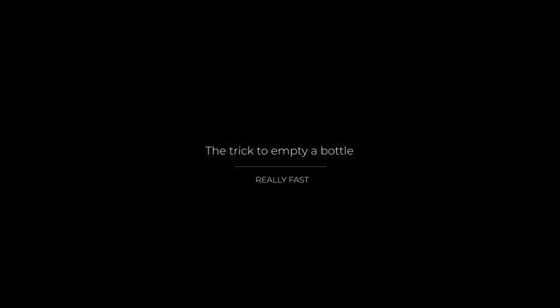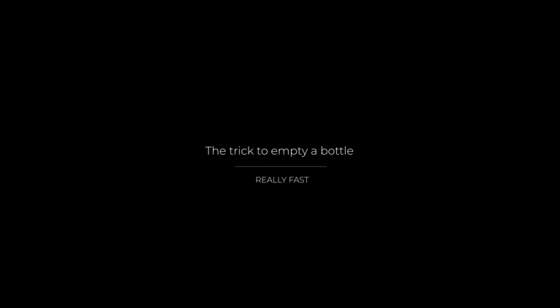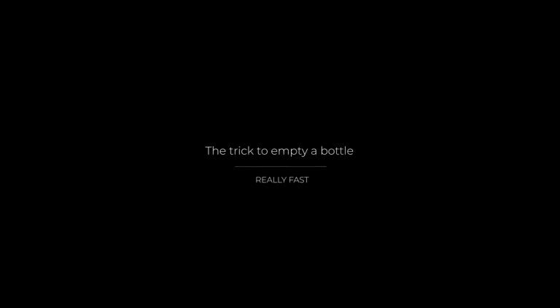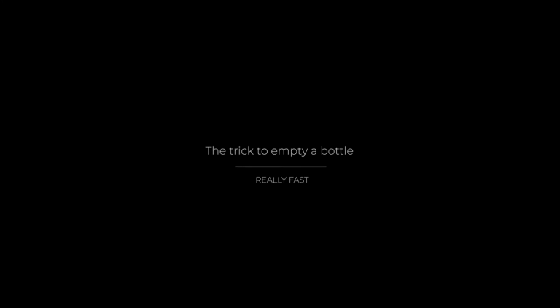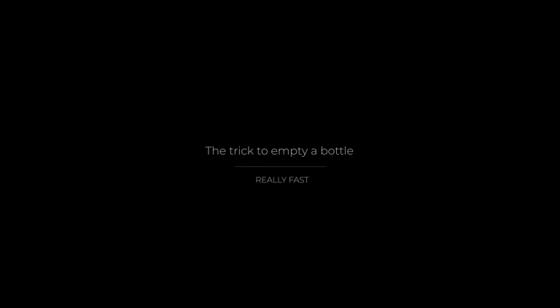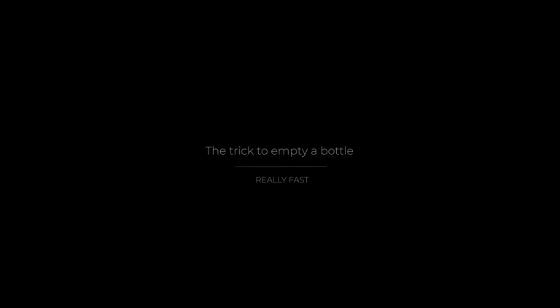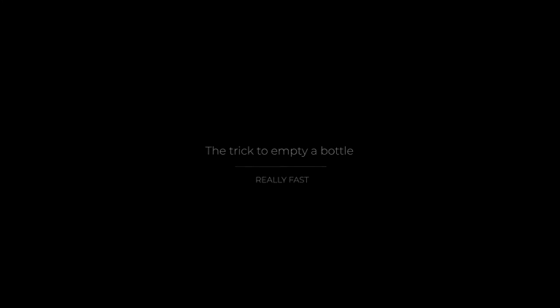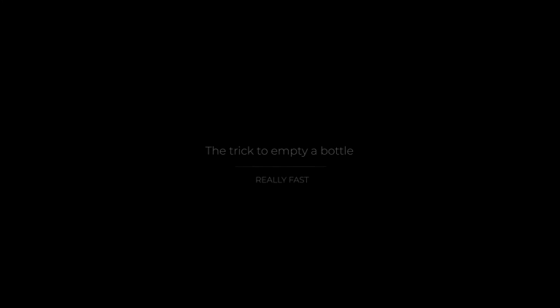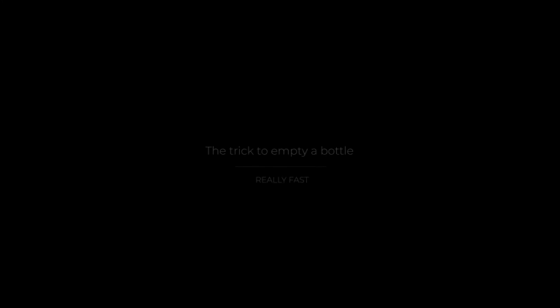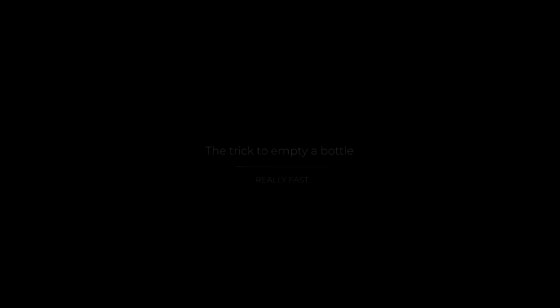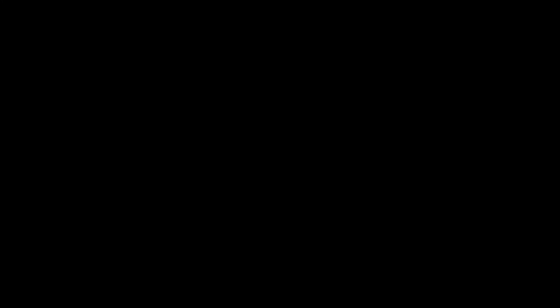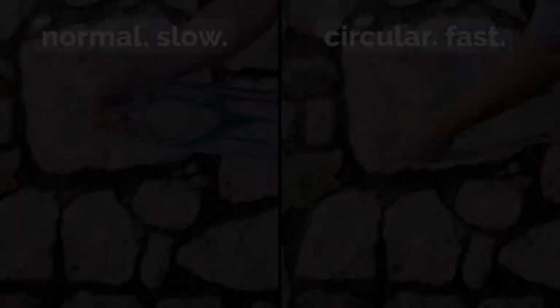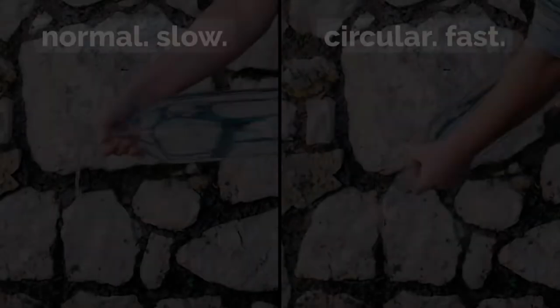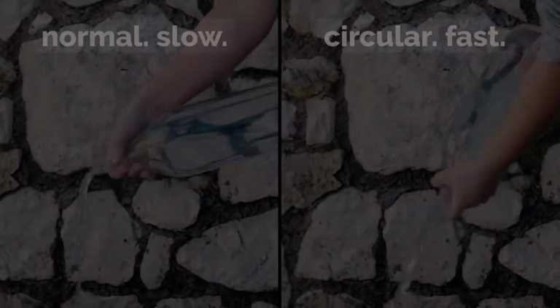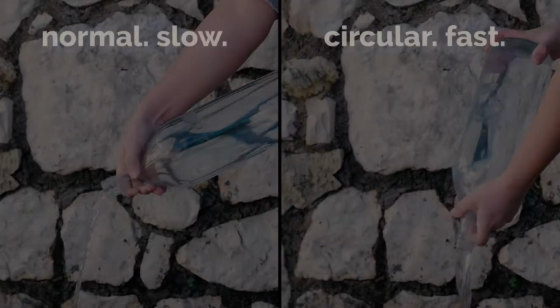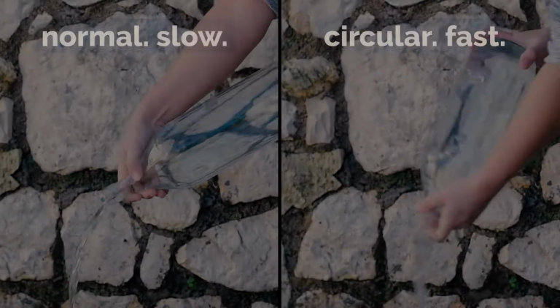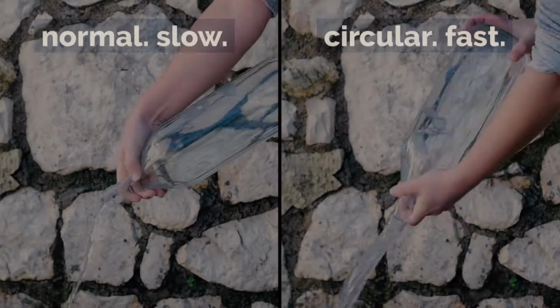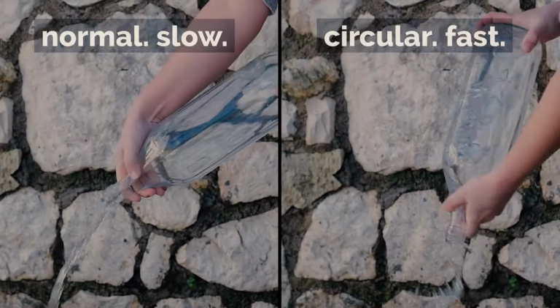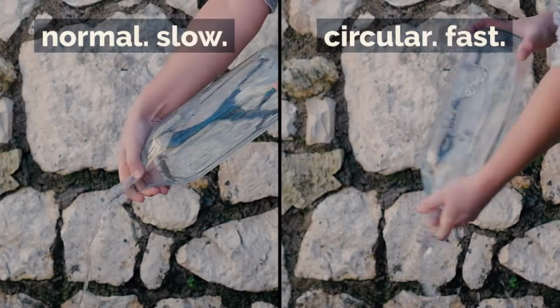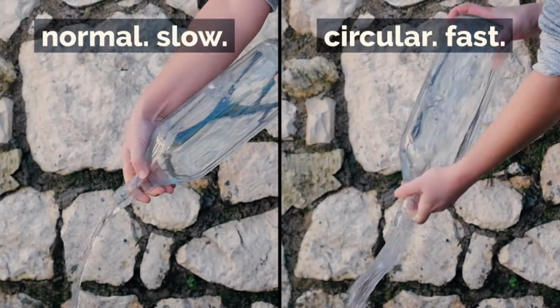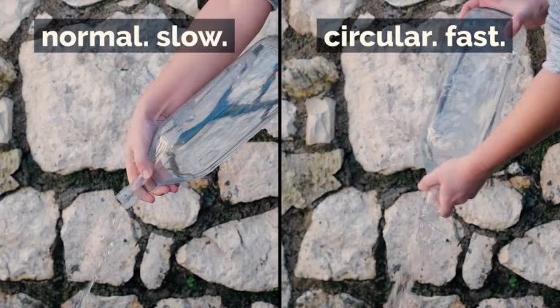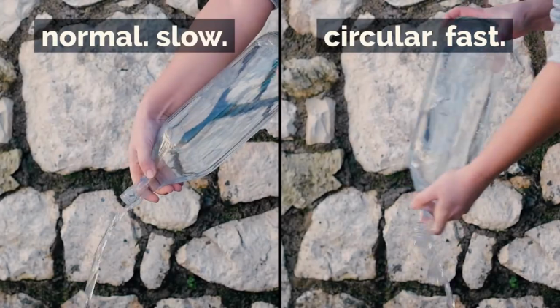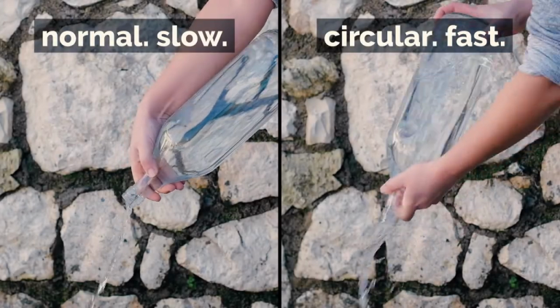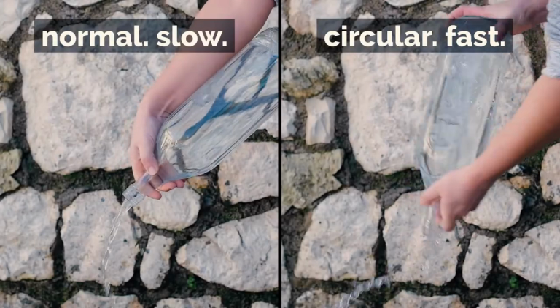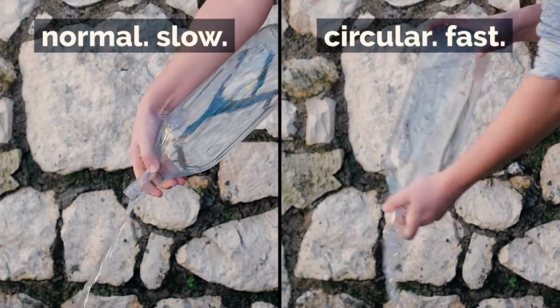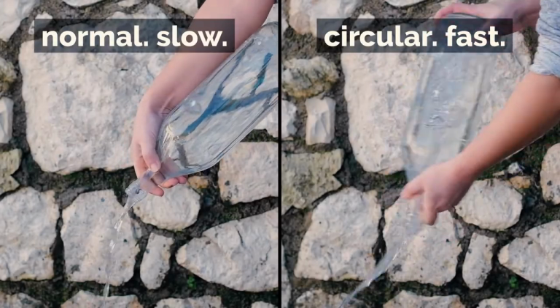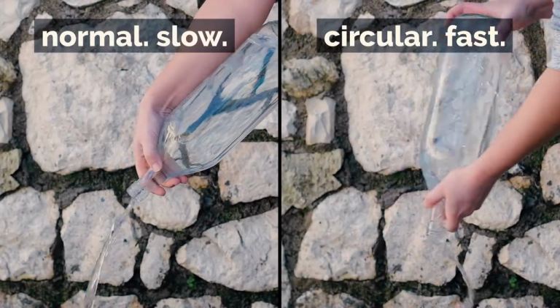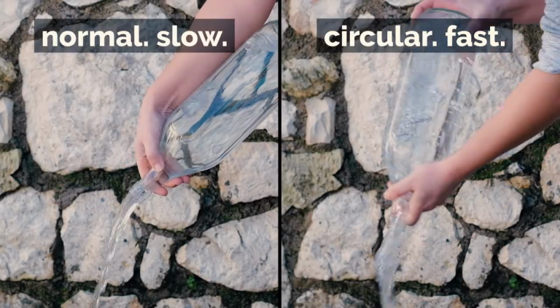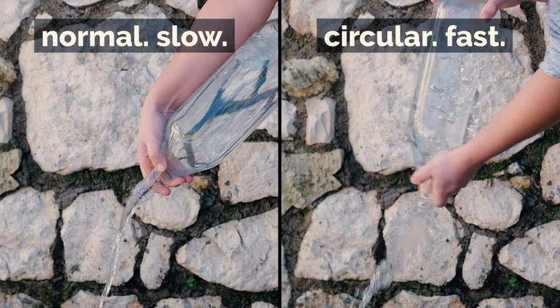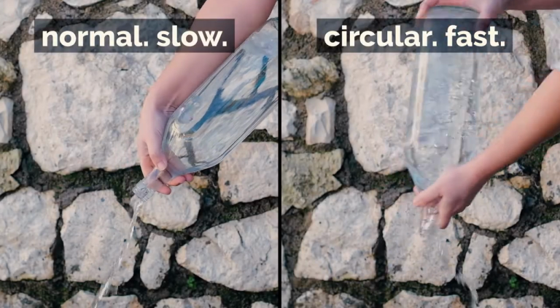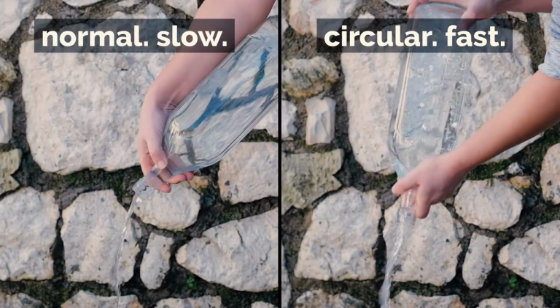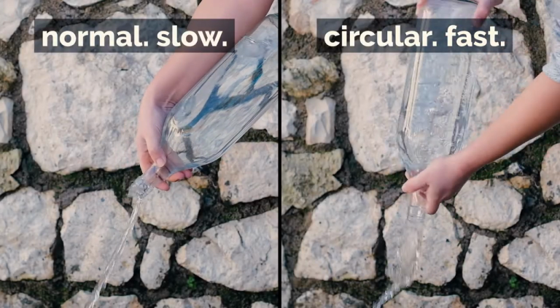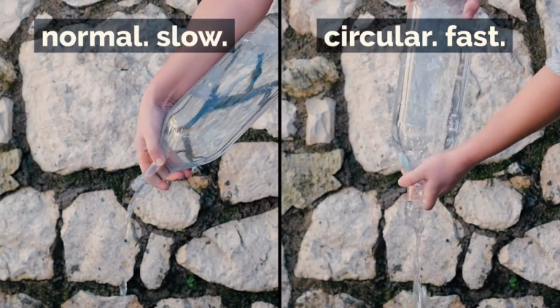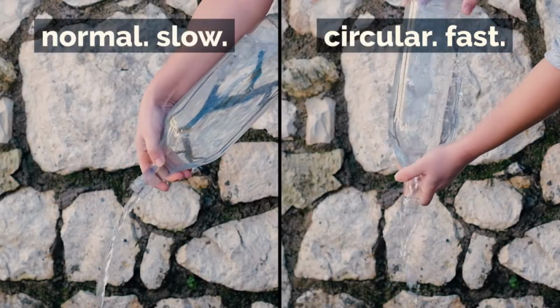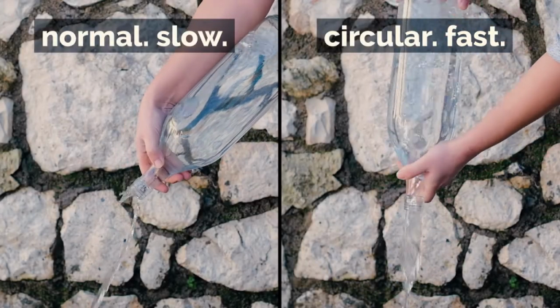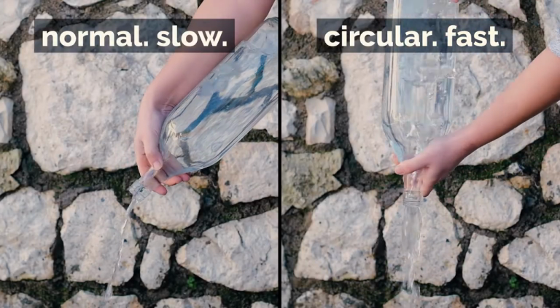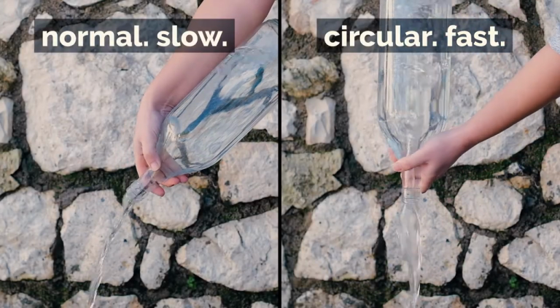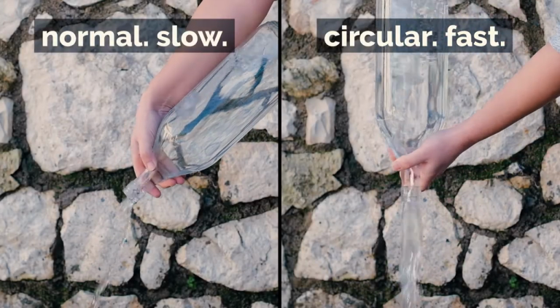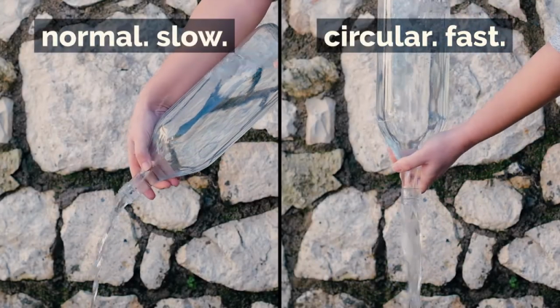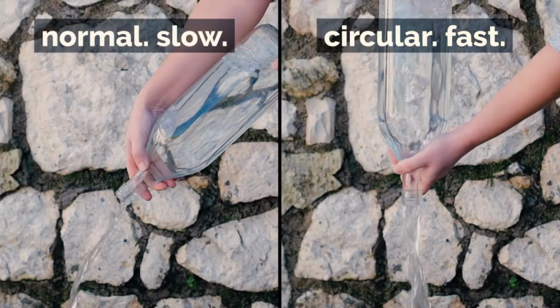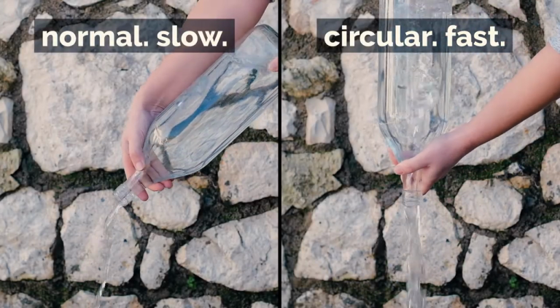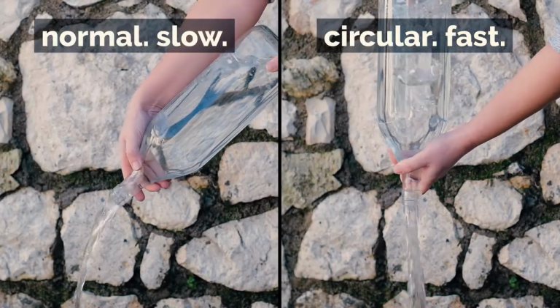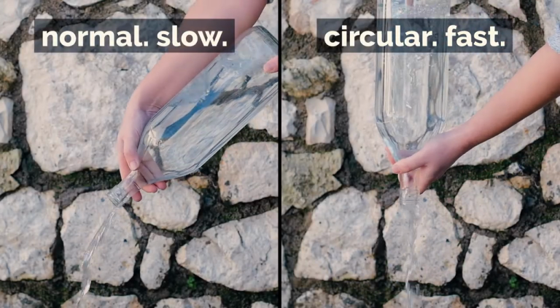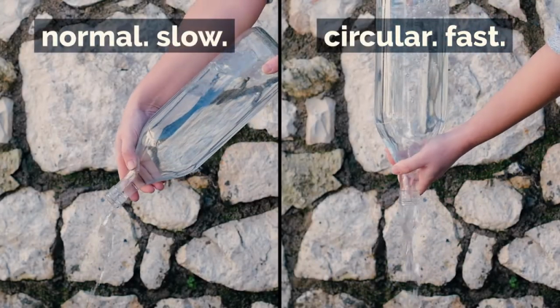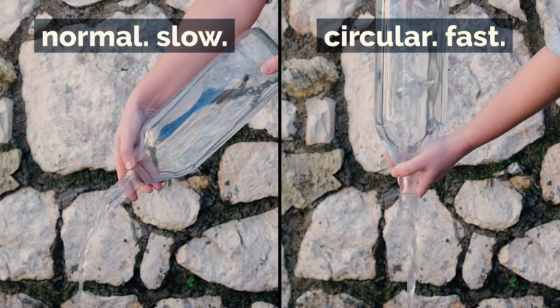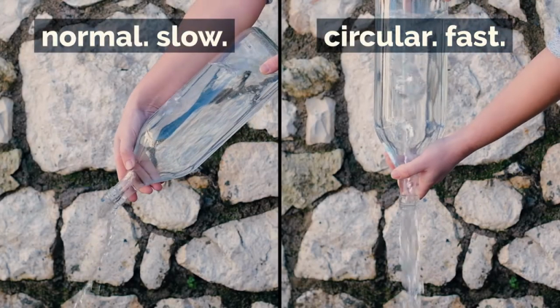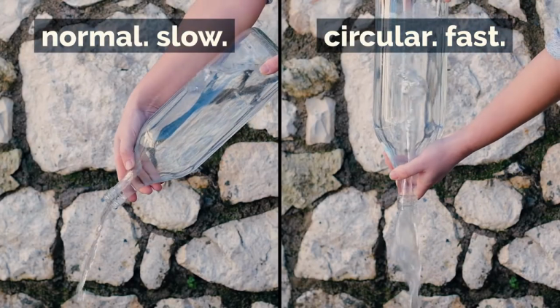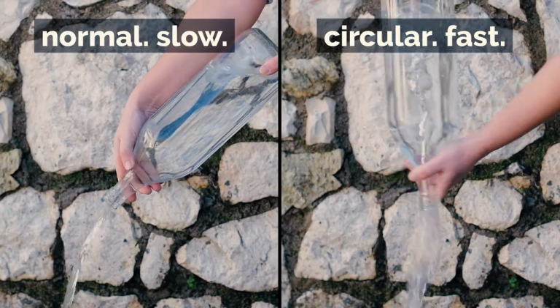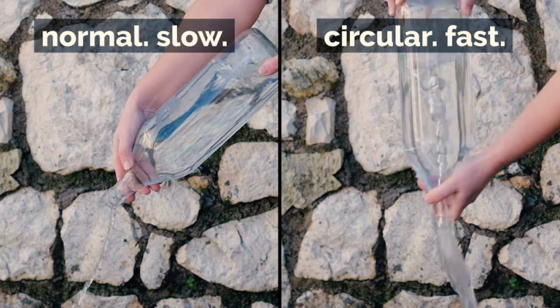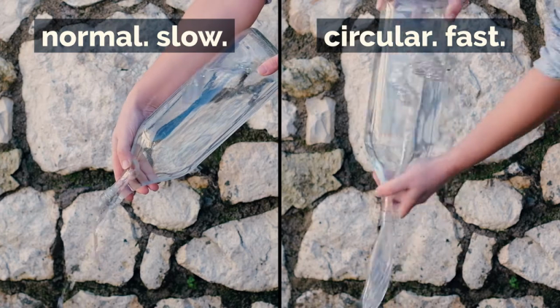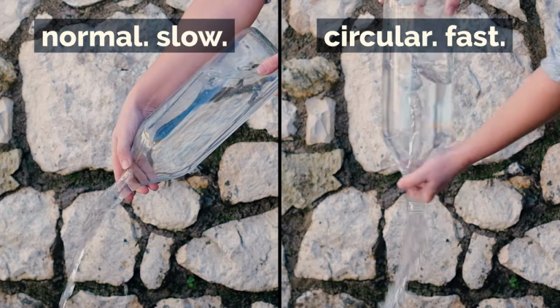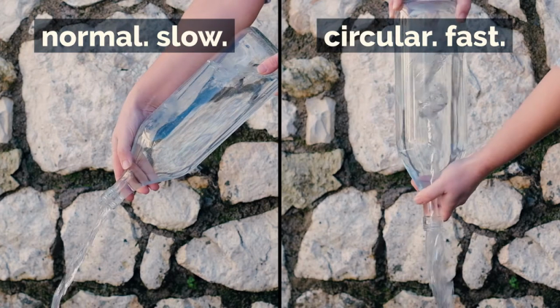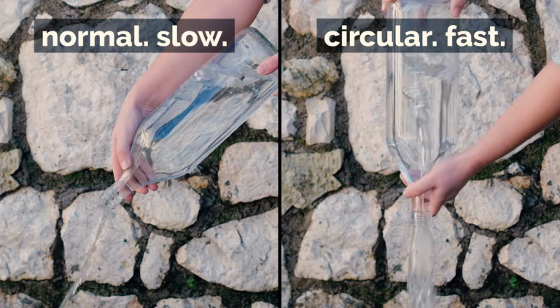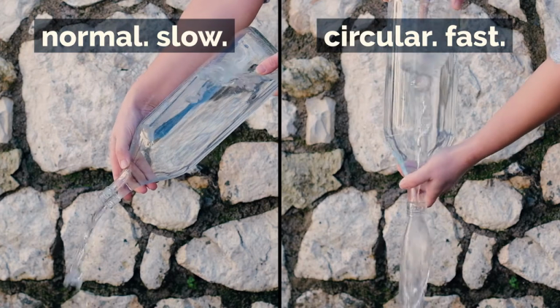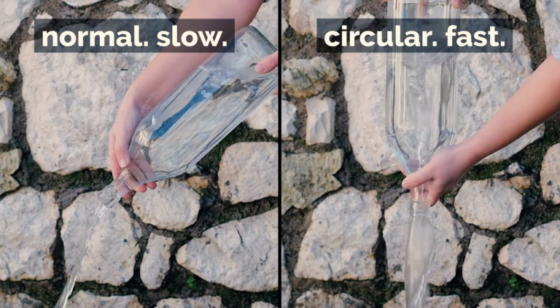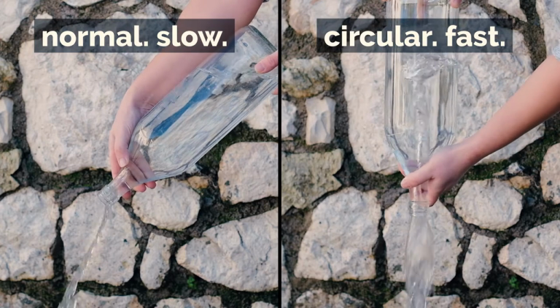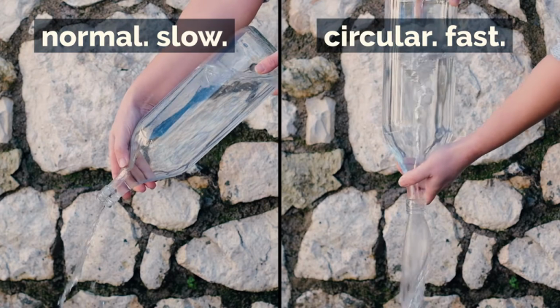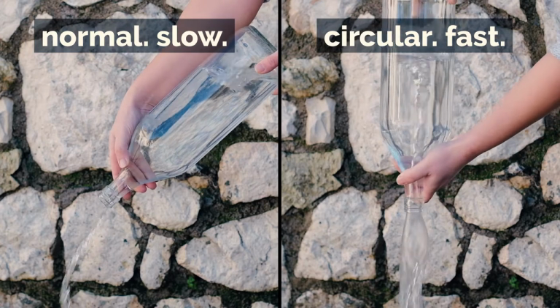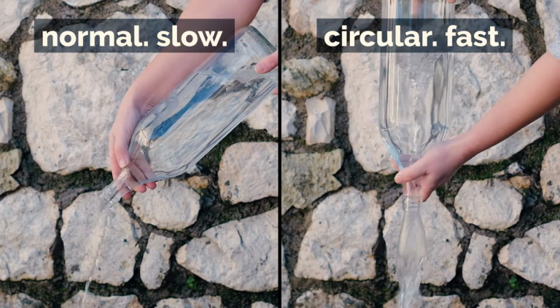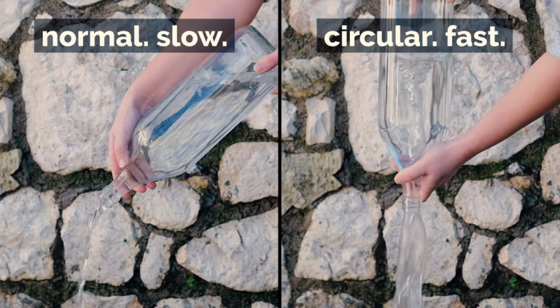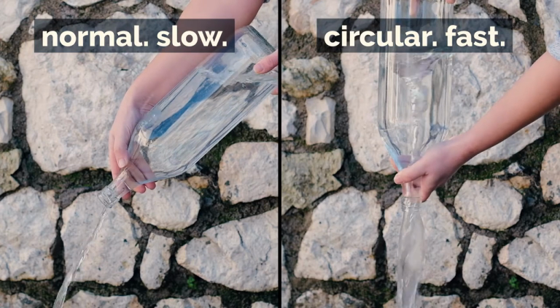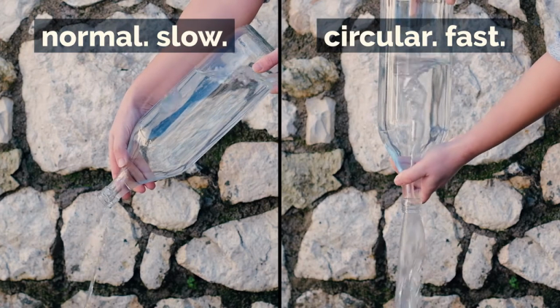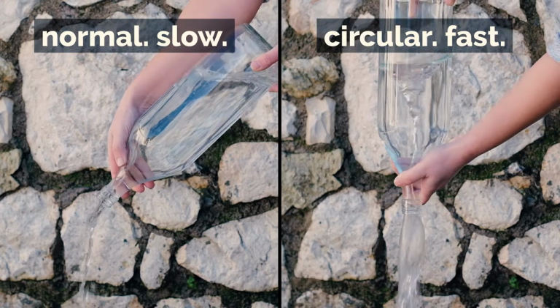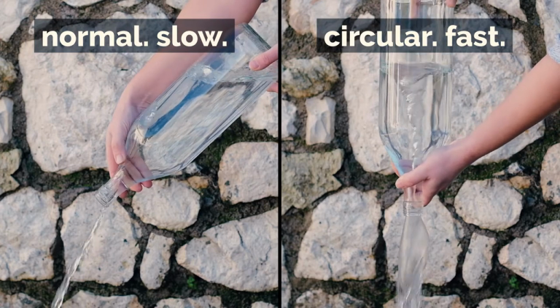To the left, the regular way to empty a bottle of liquid. To the right, the faster way to do that.